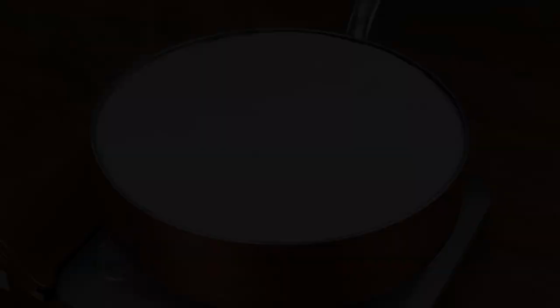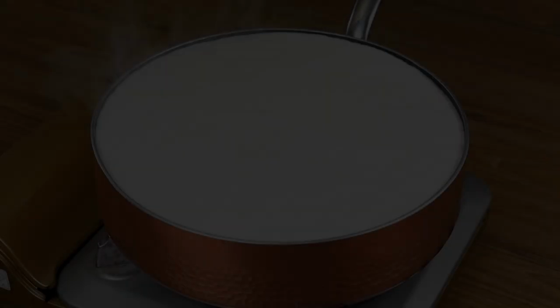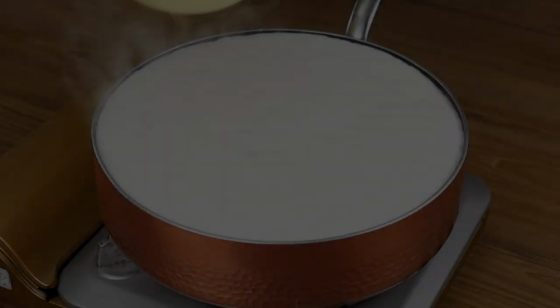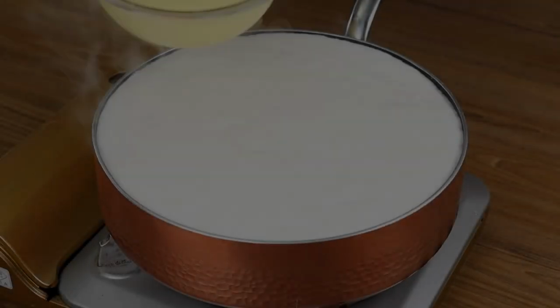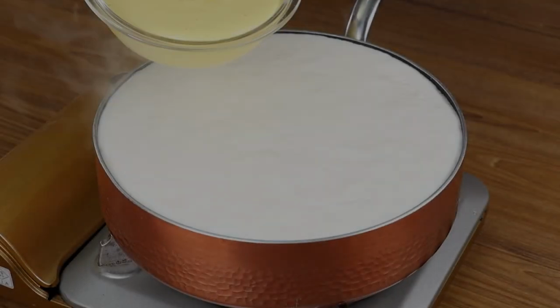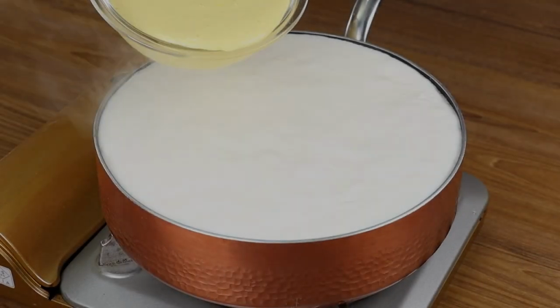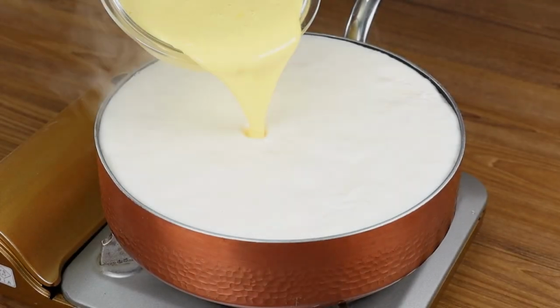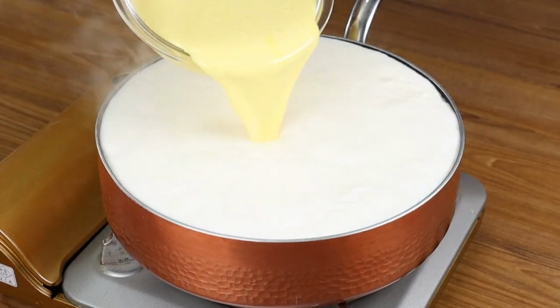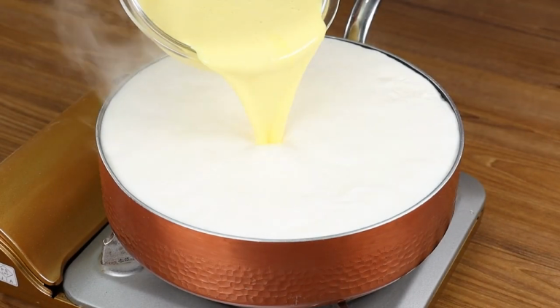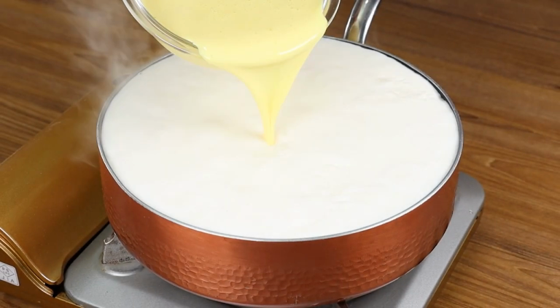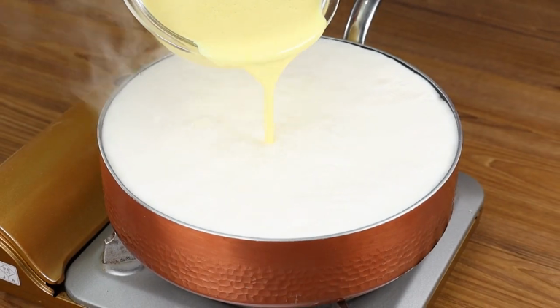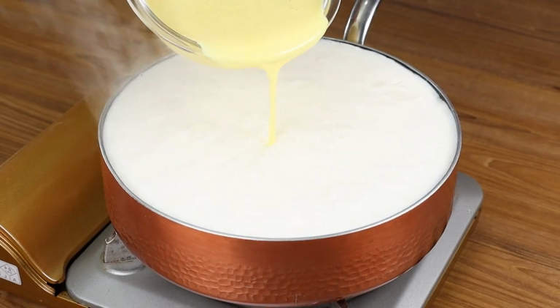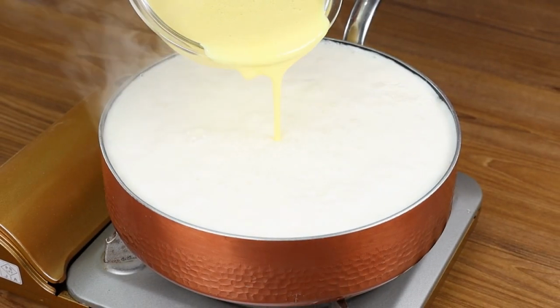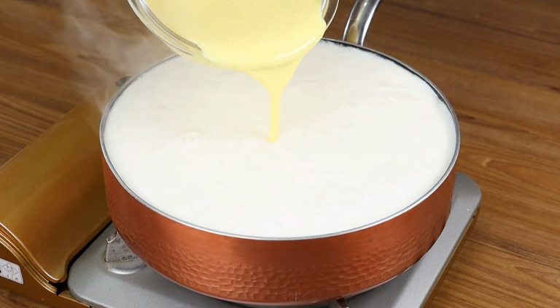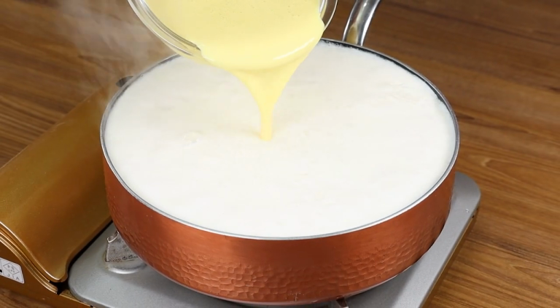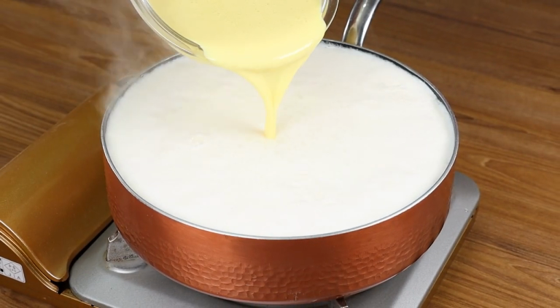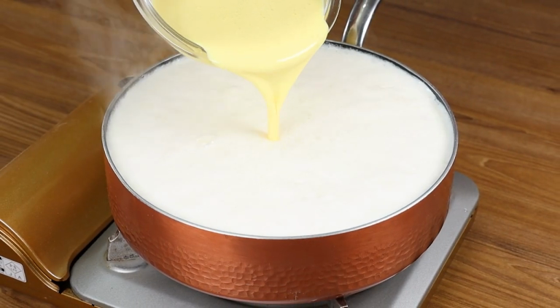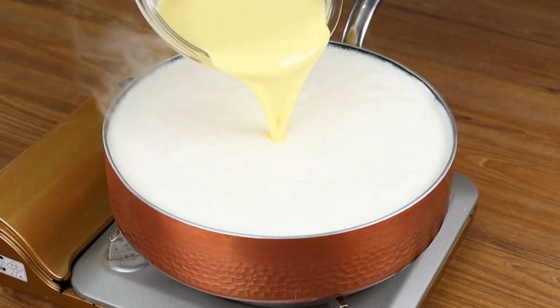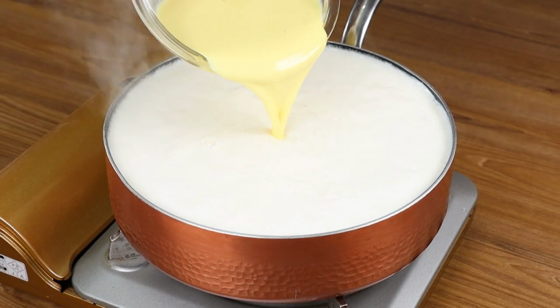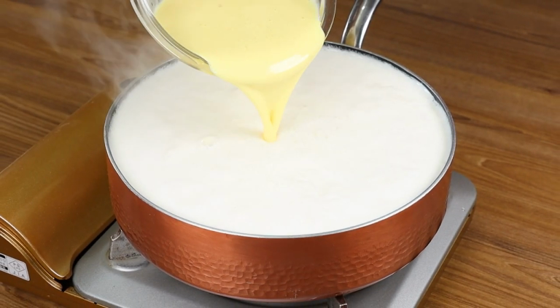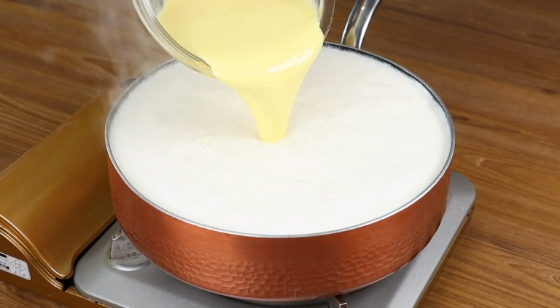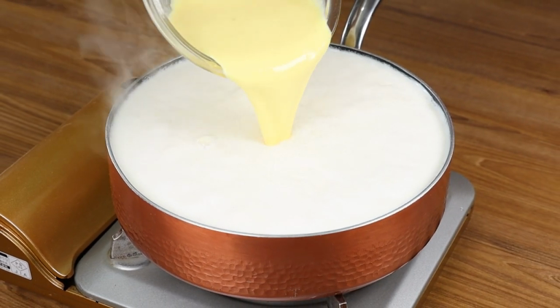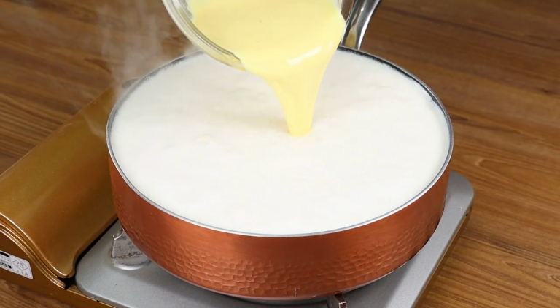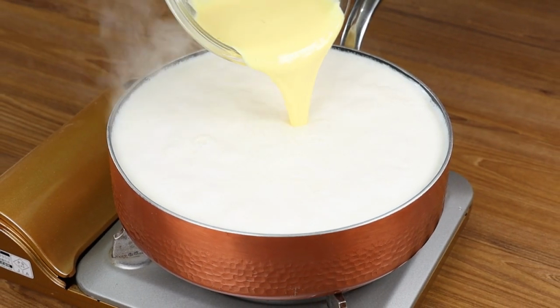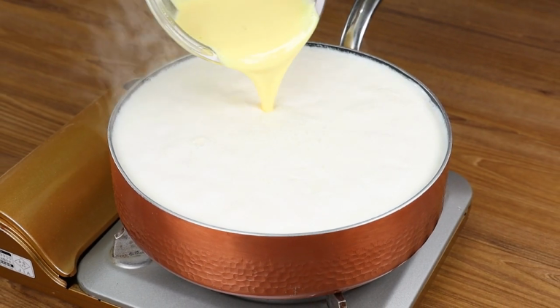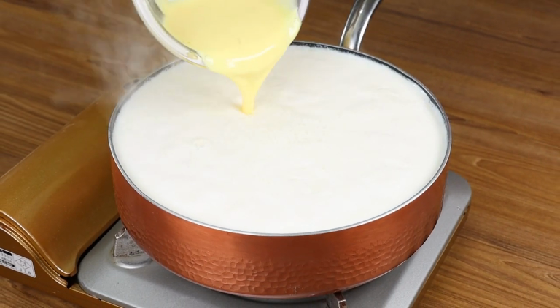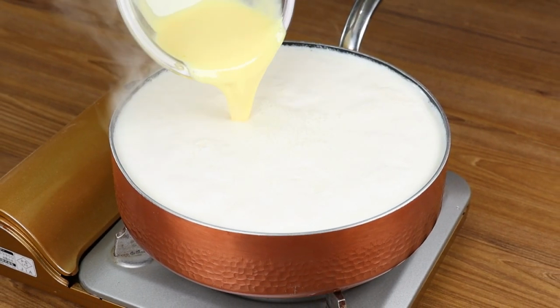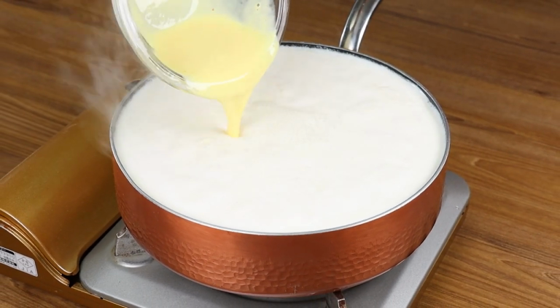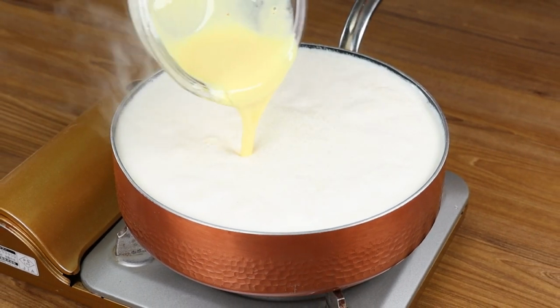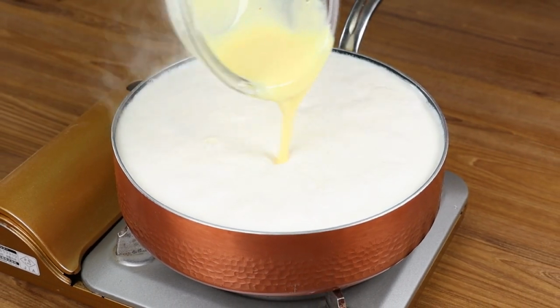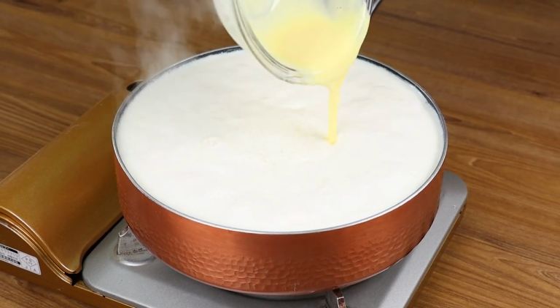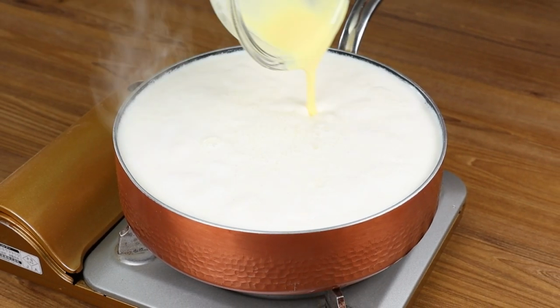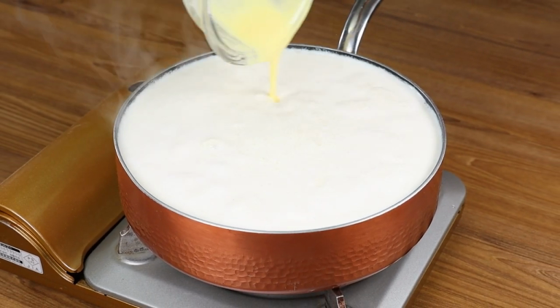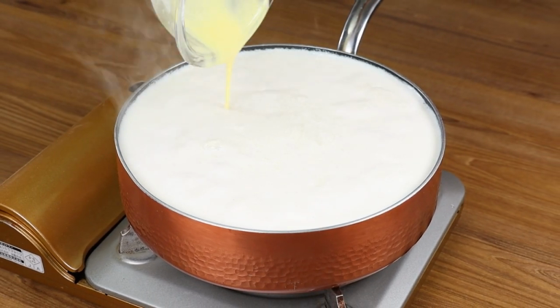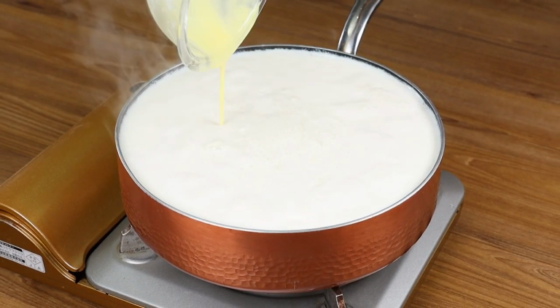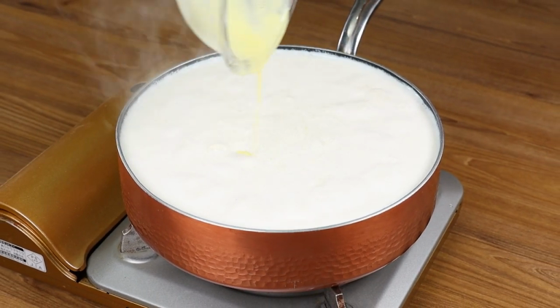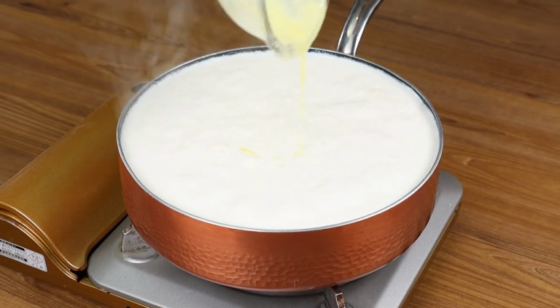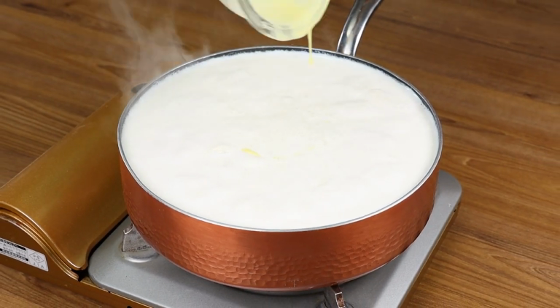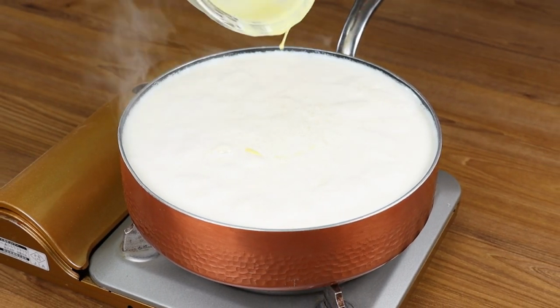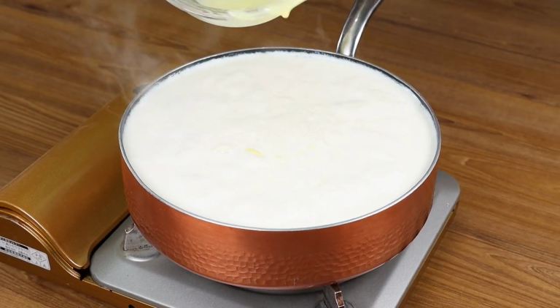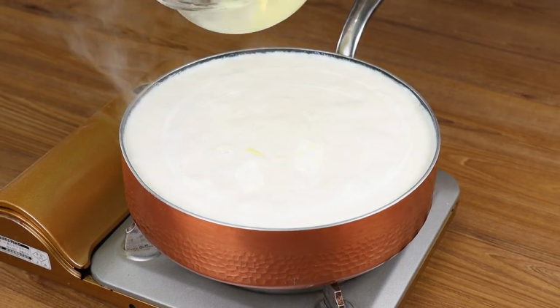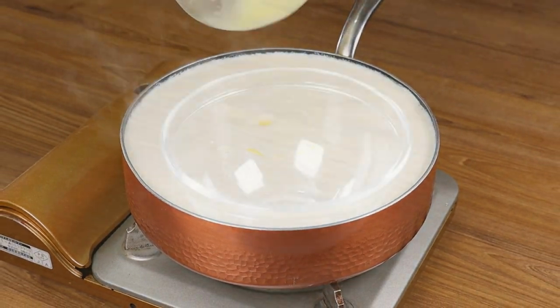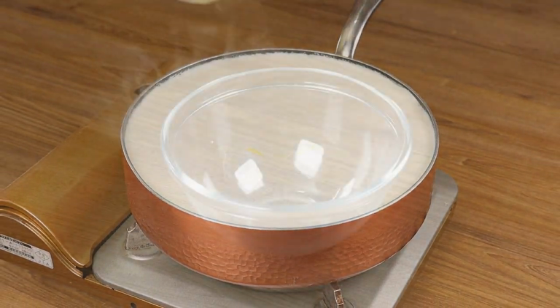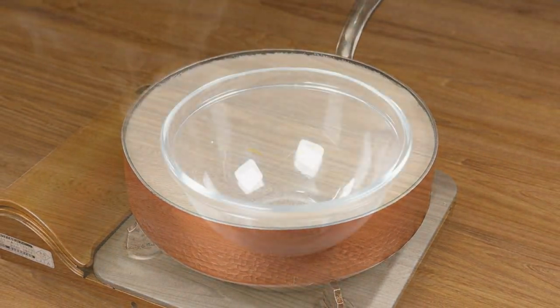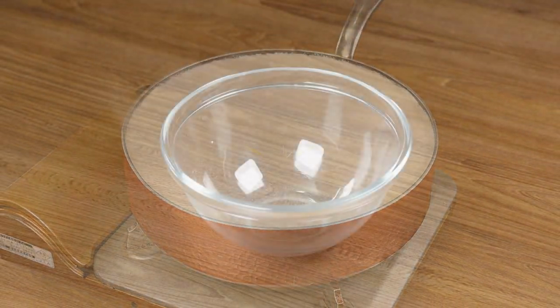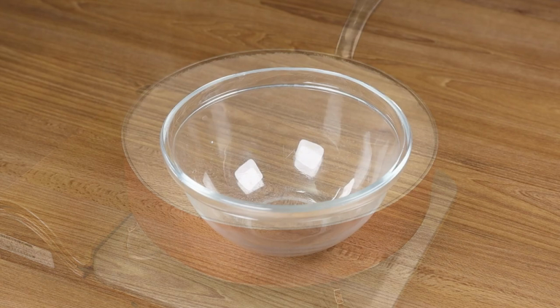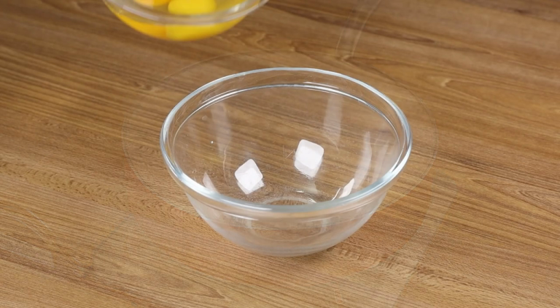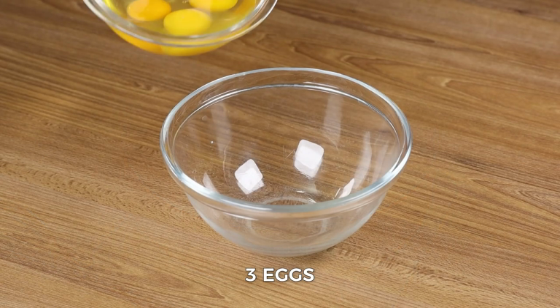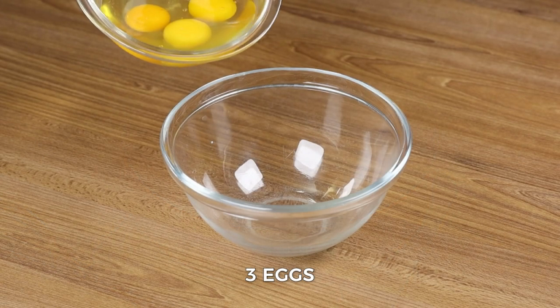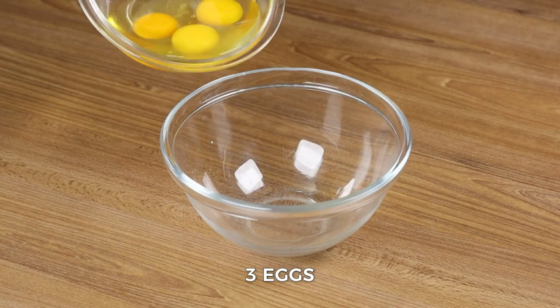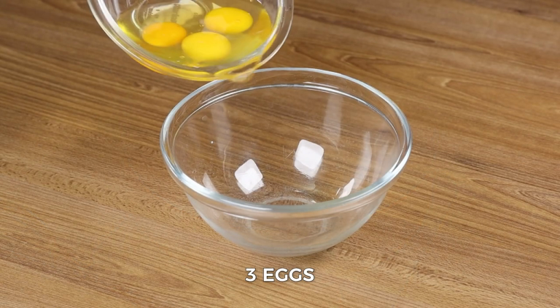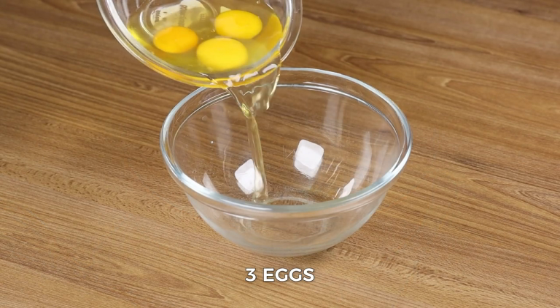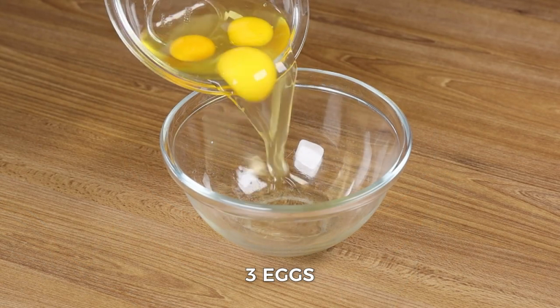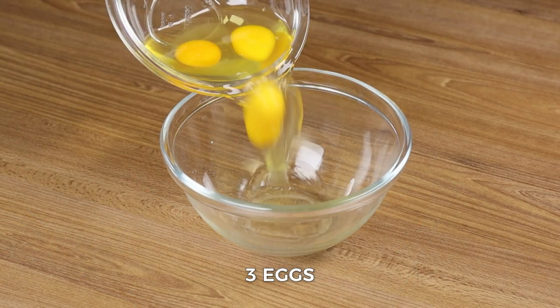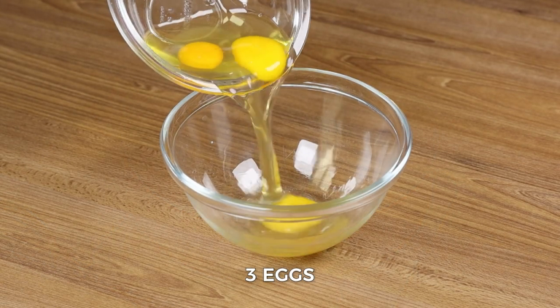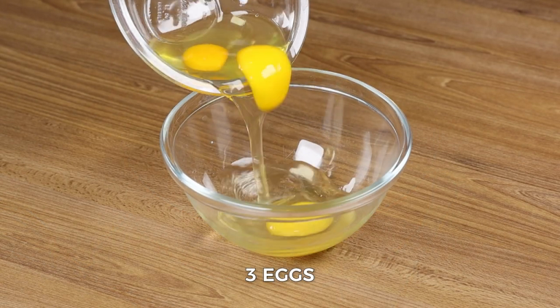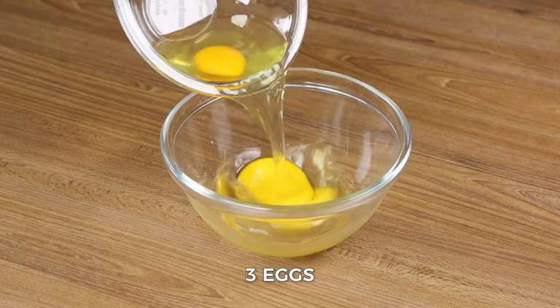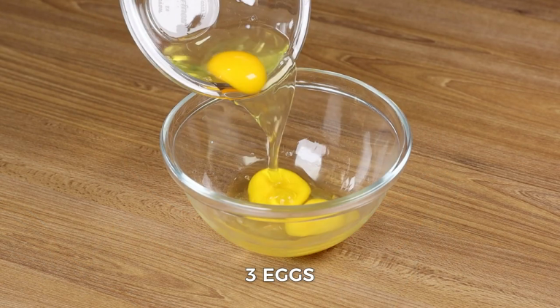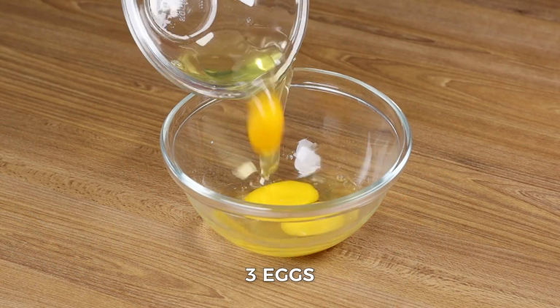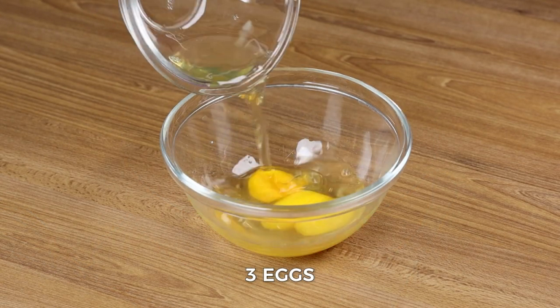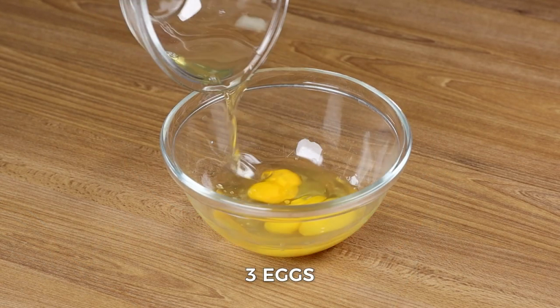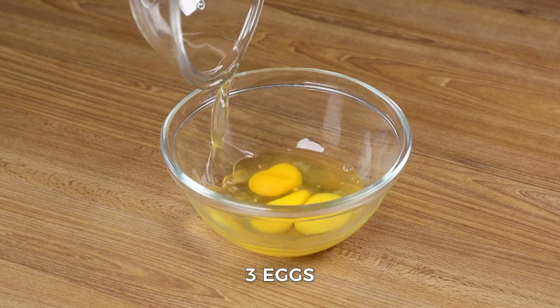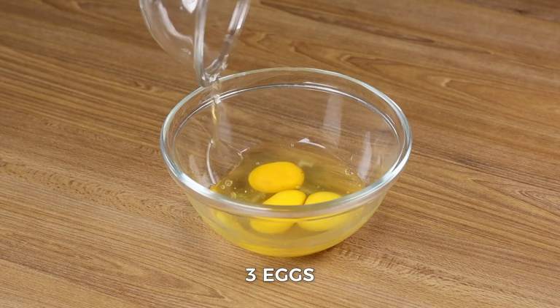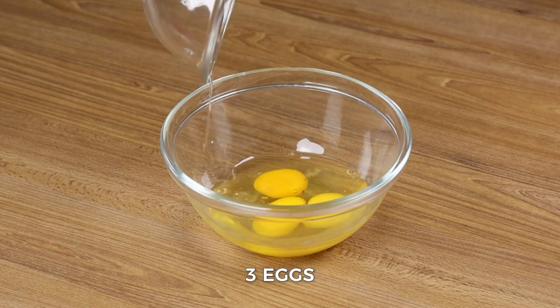Dip one egg into boiling milk and the result will surprise you! In a bowl, add three eggs and whisk.